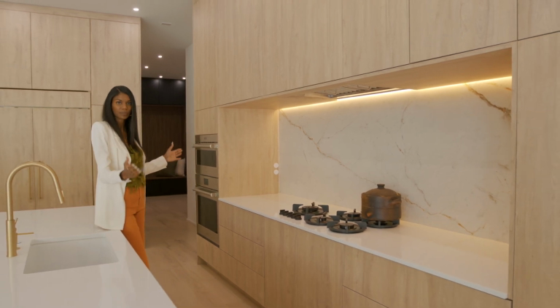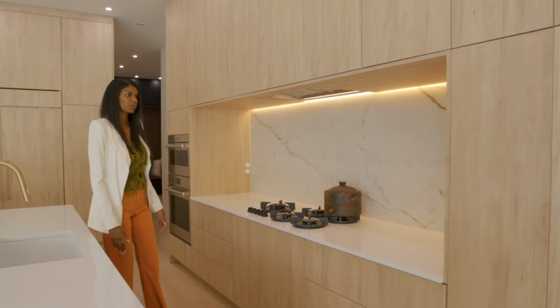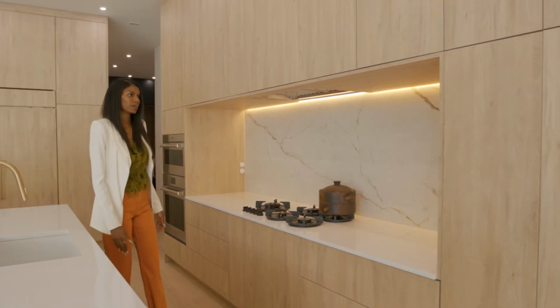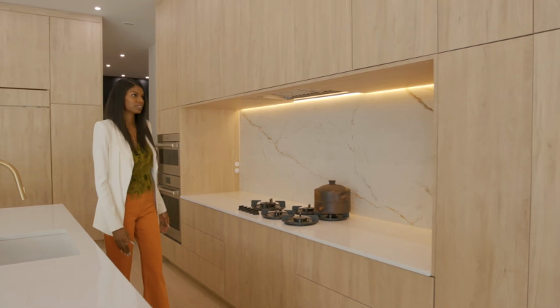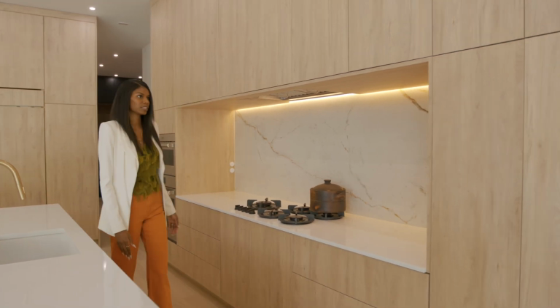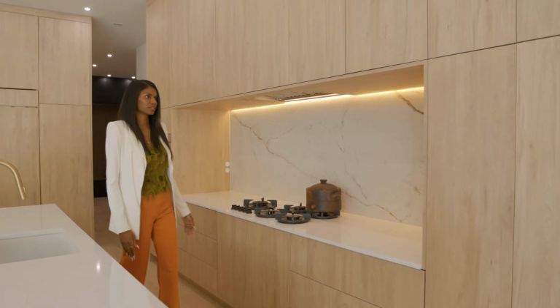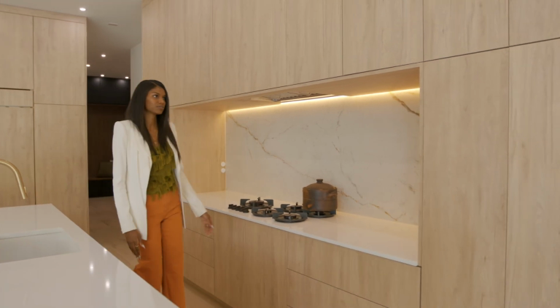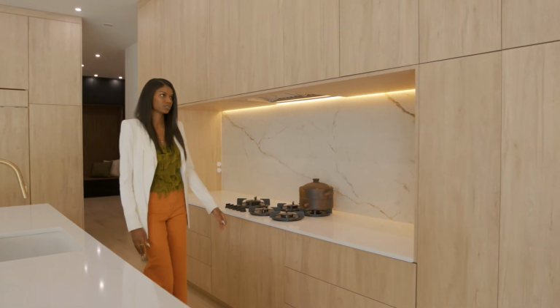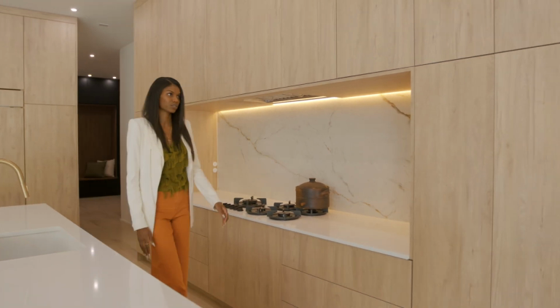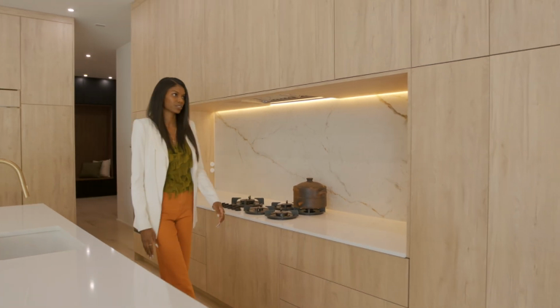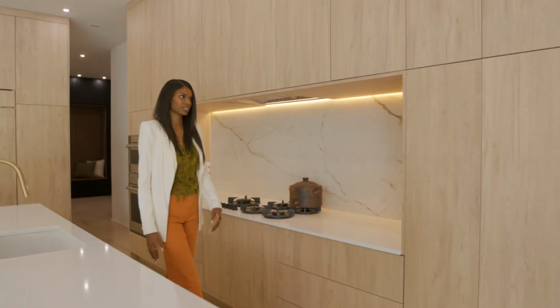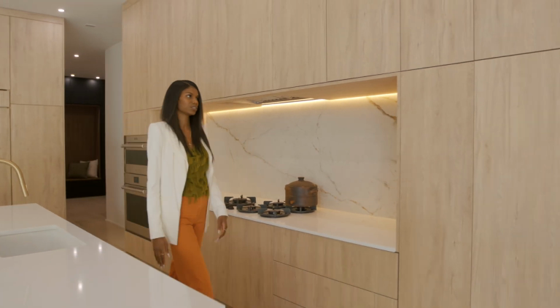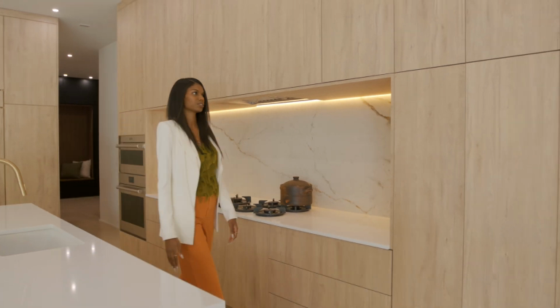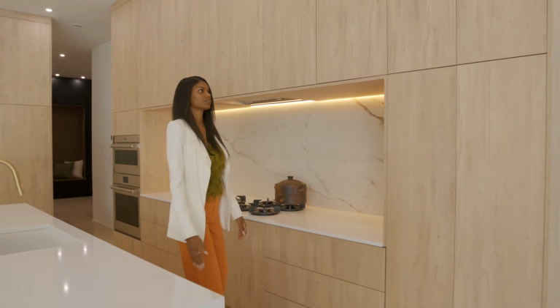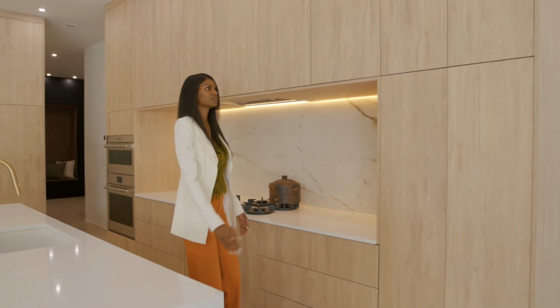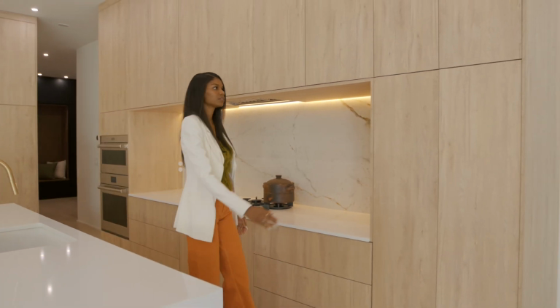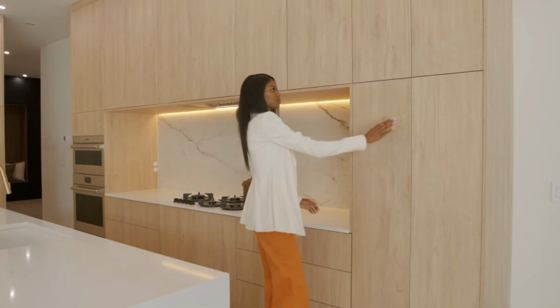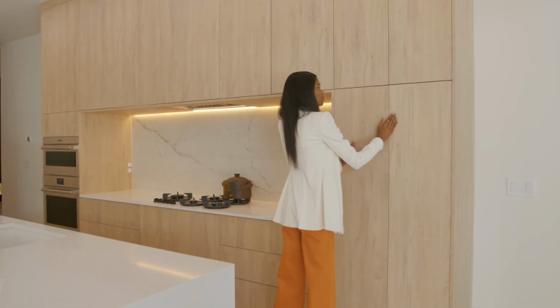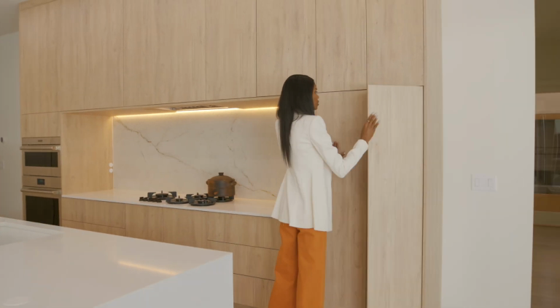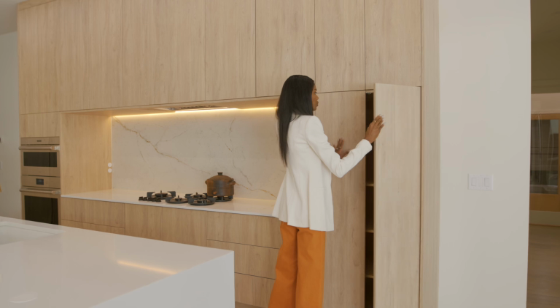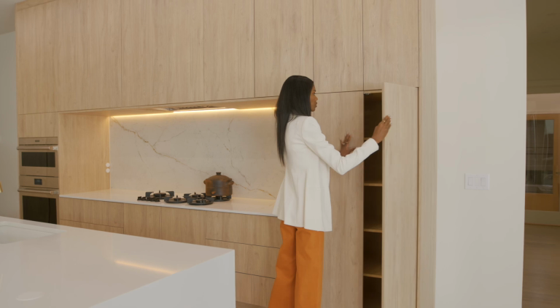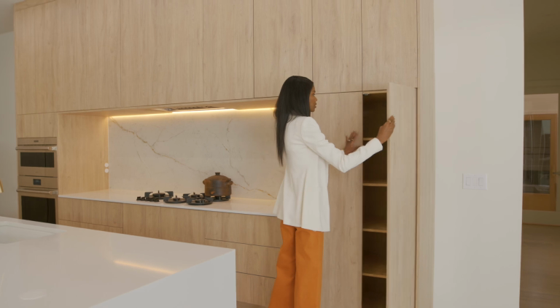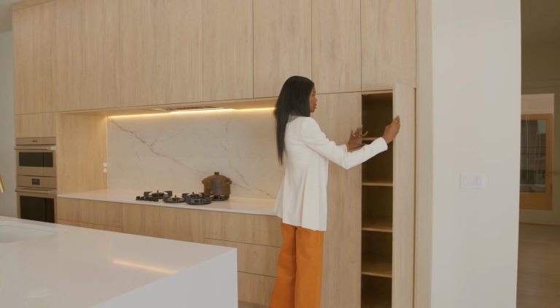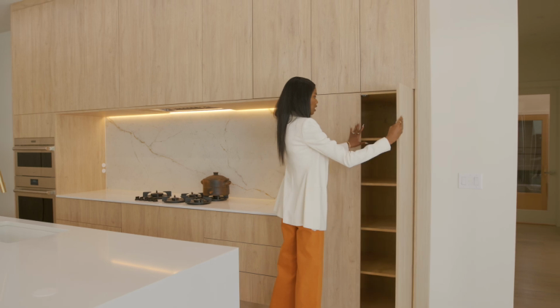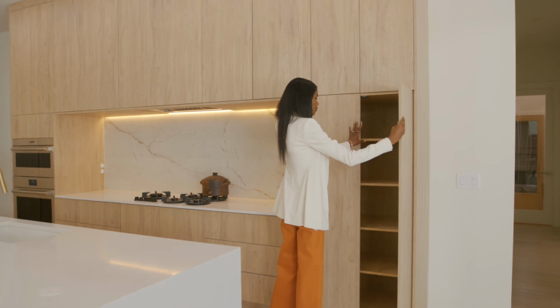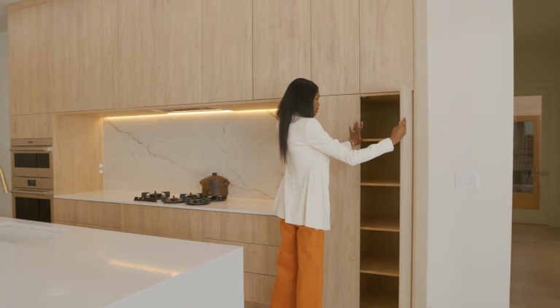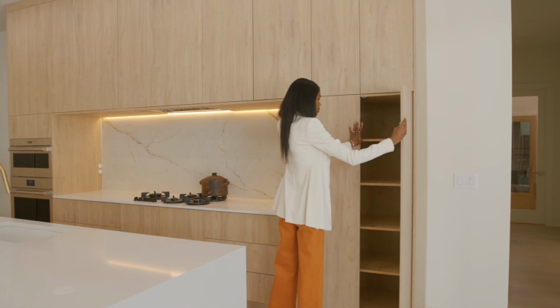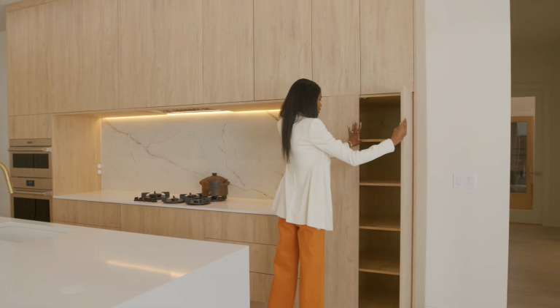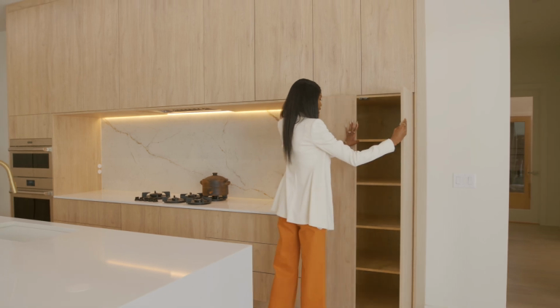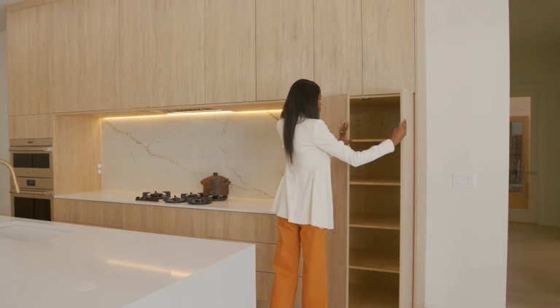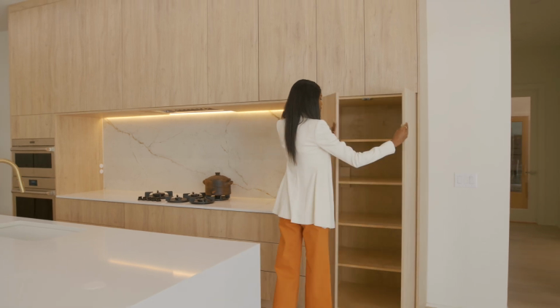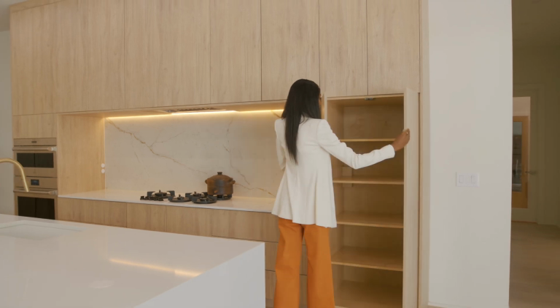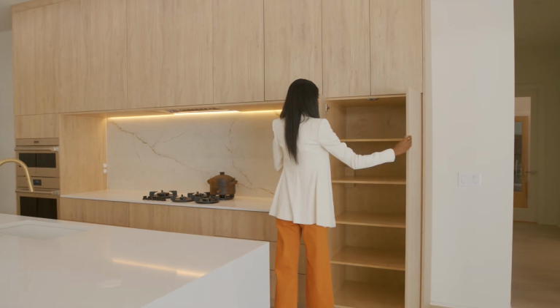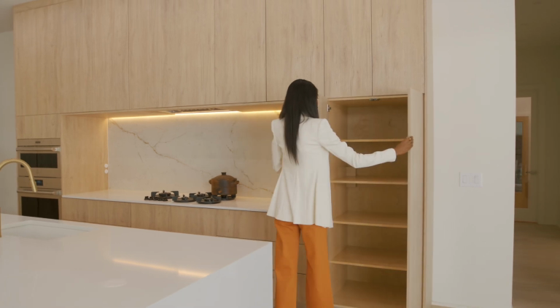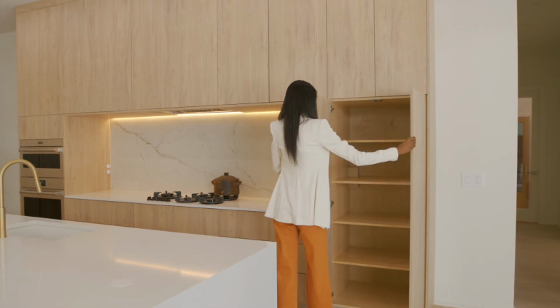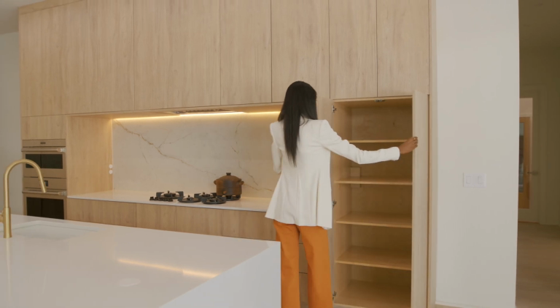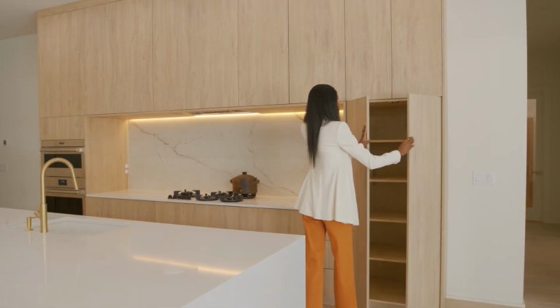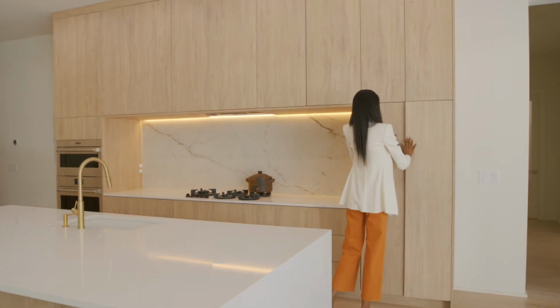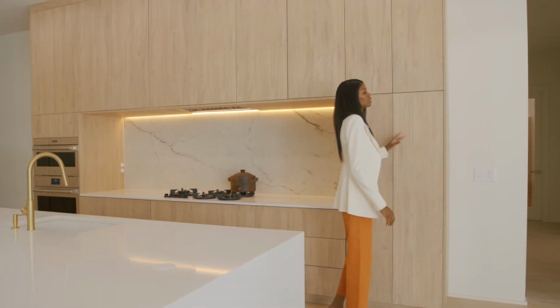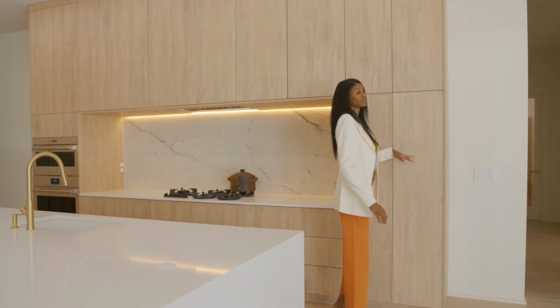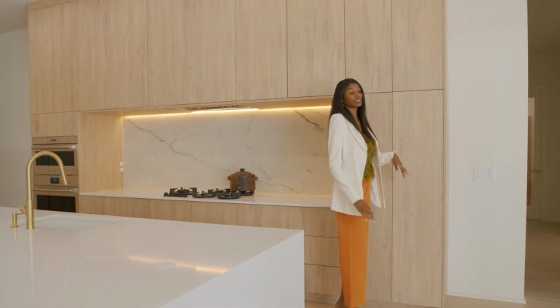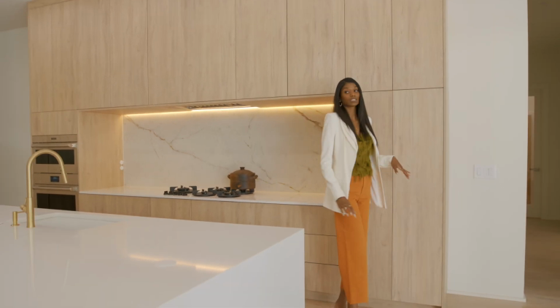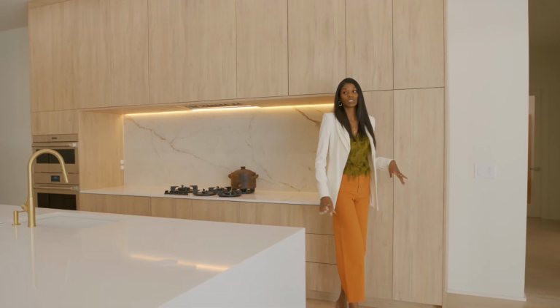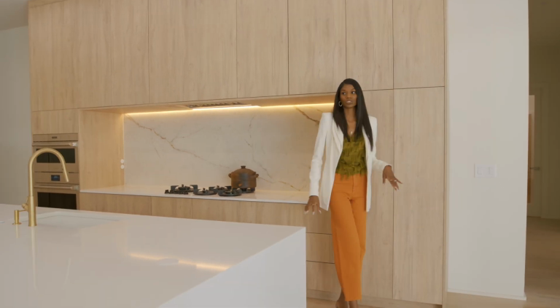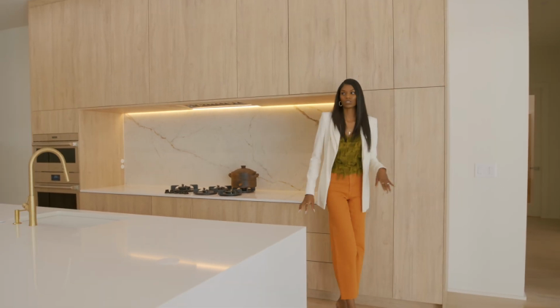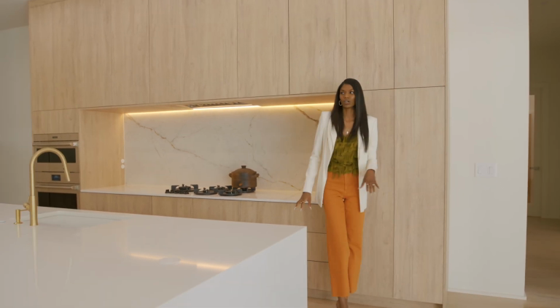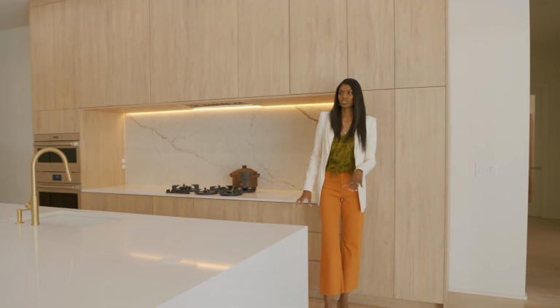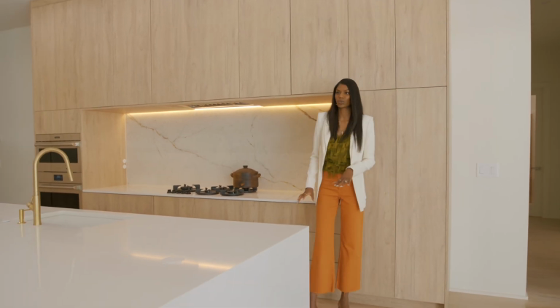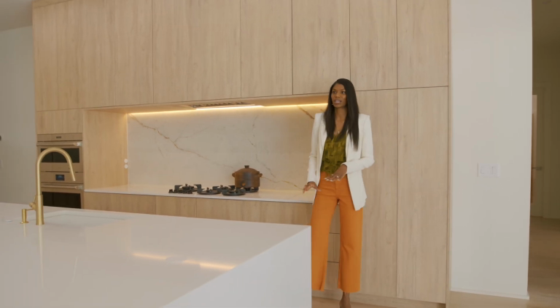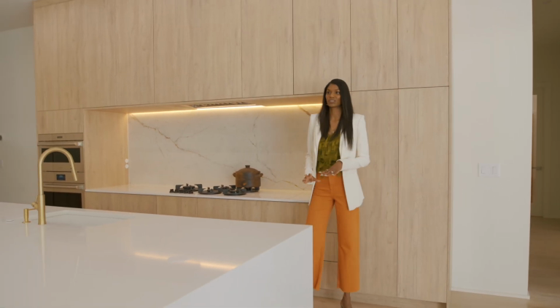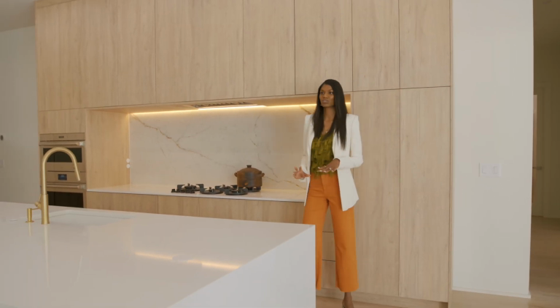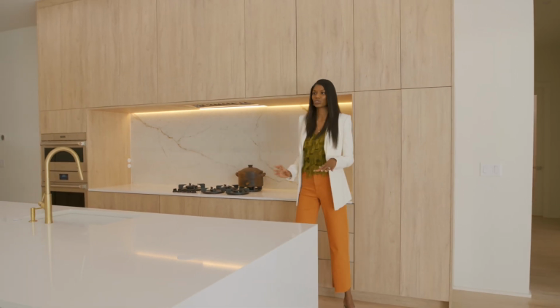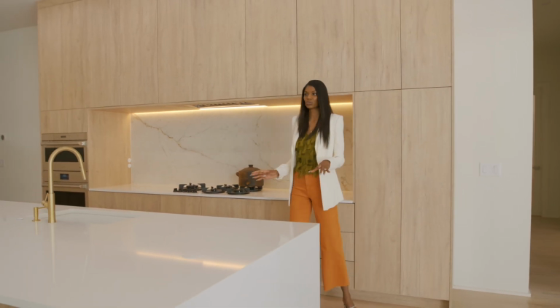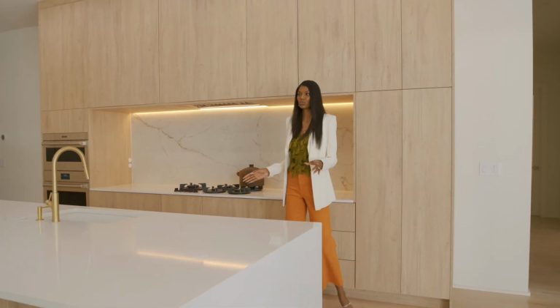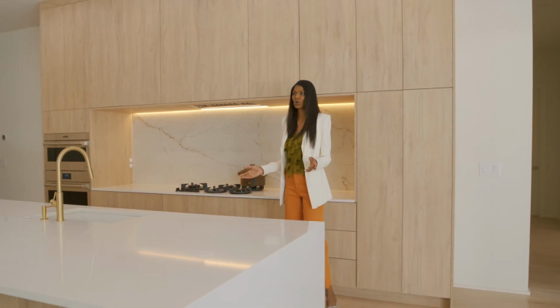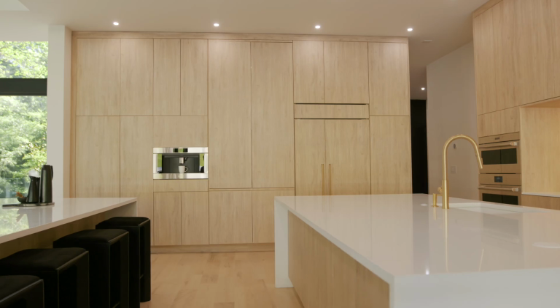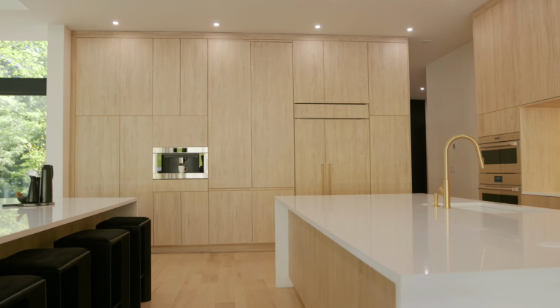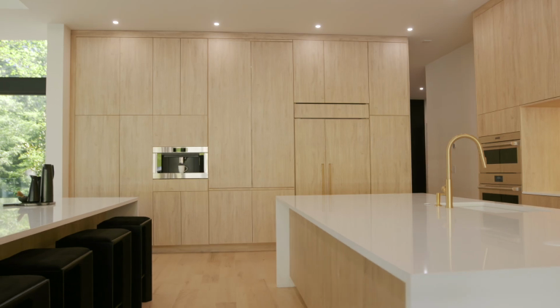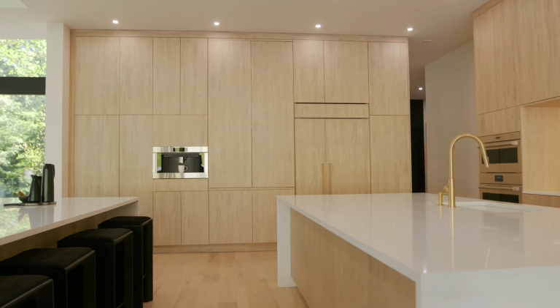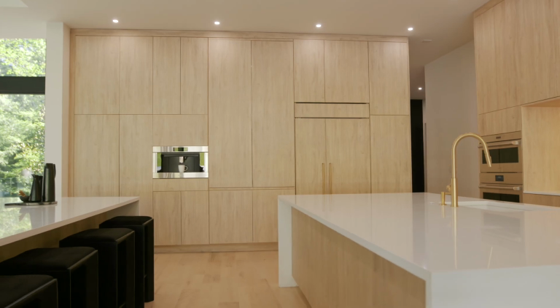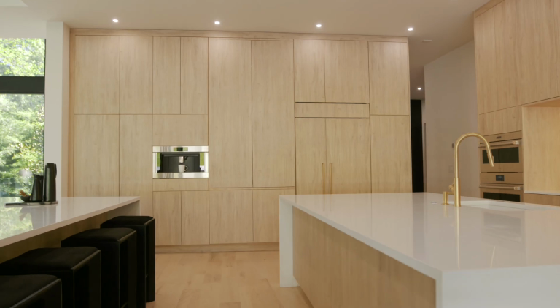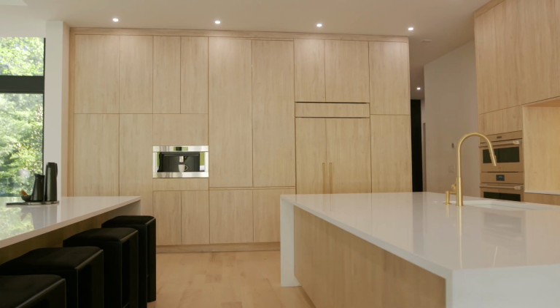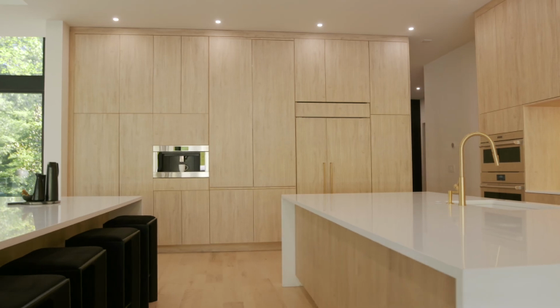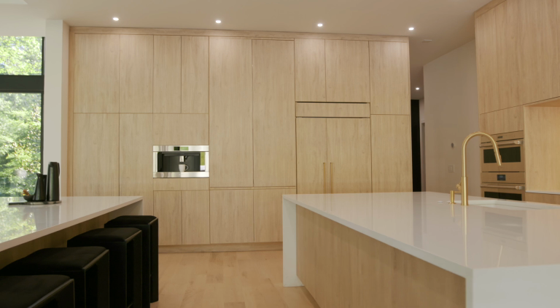We have a ton of storage and soft close cabinets. This kitchen also has two oversized islands.